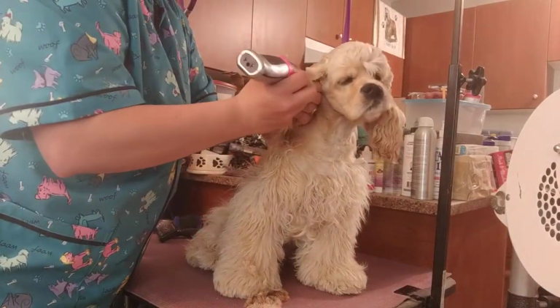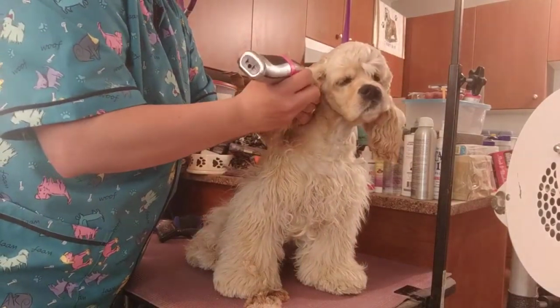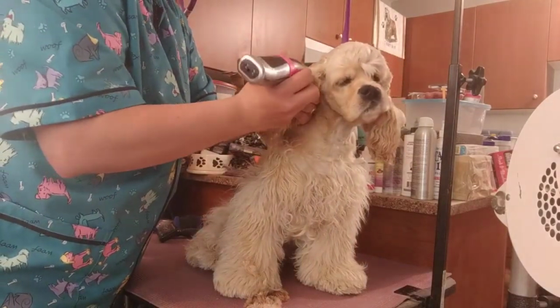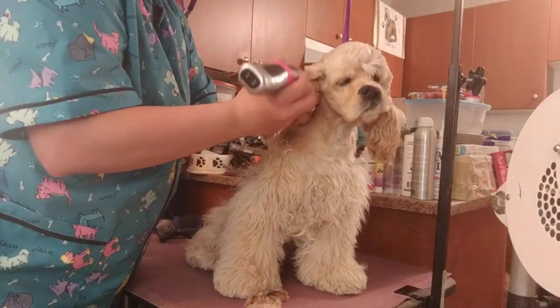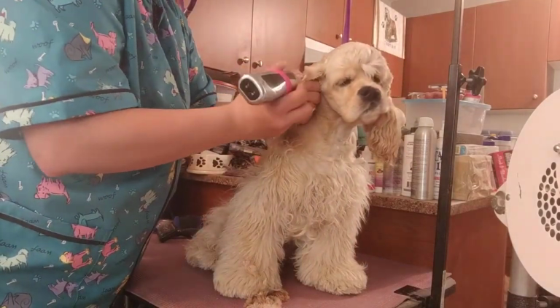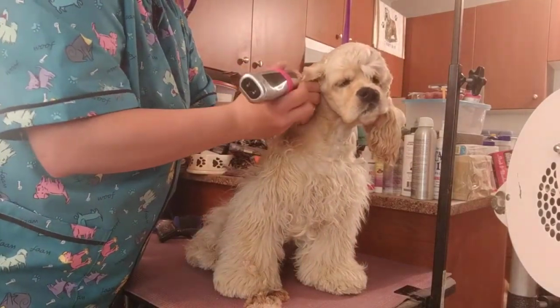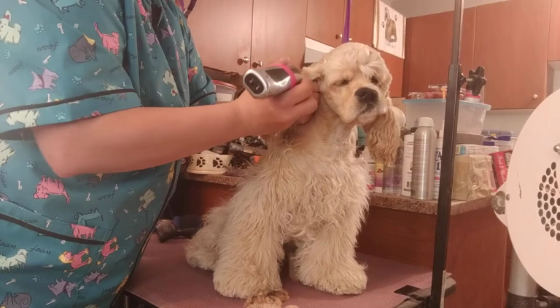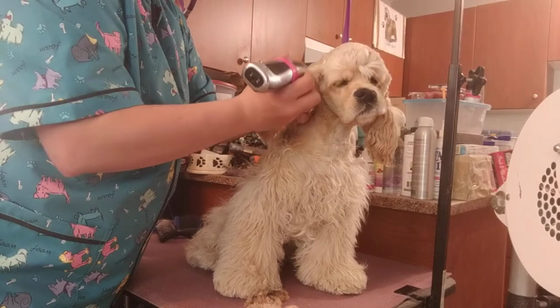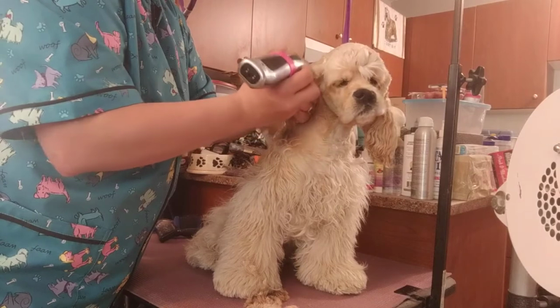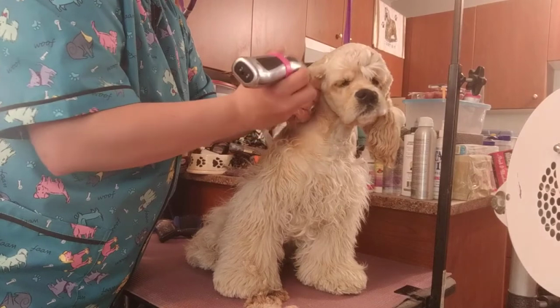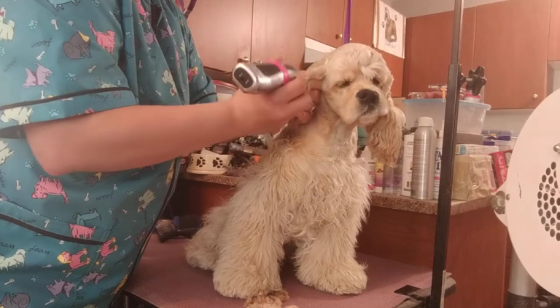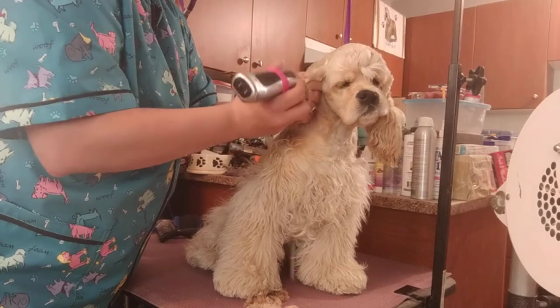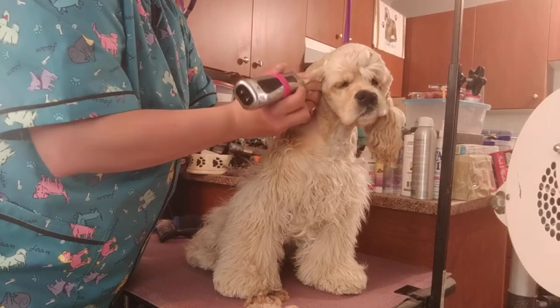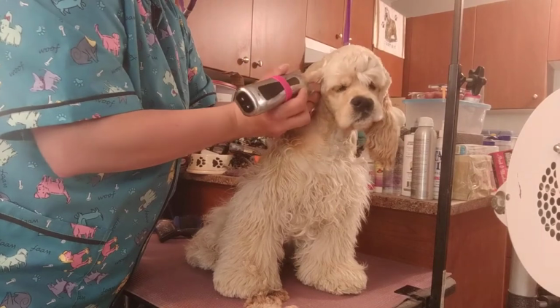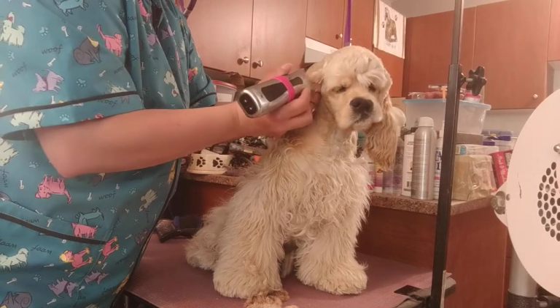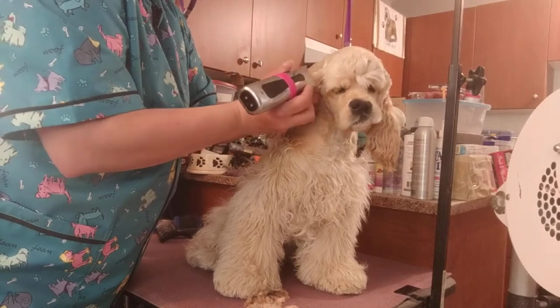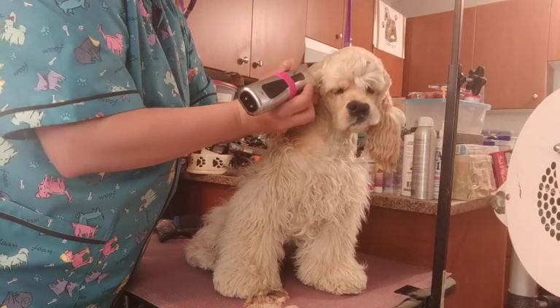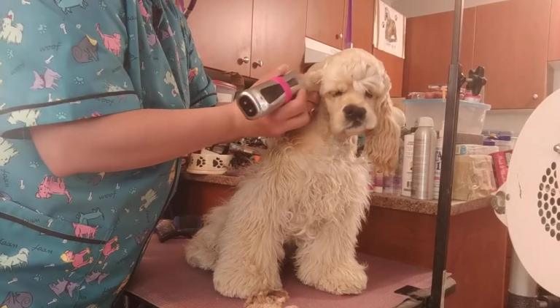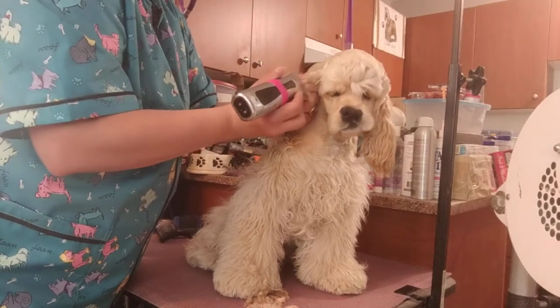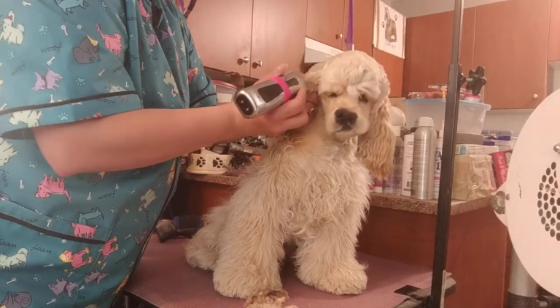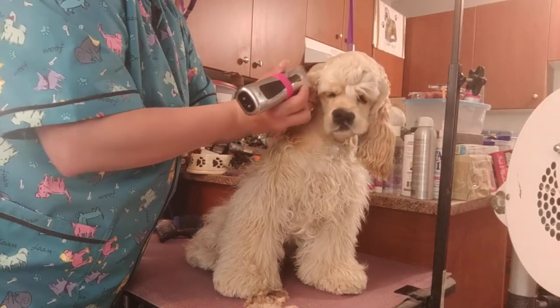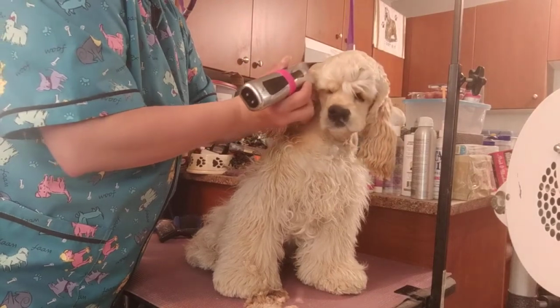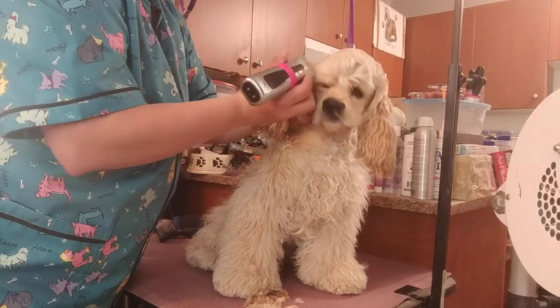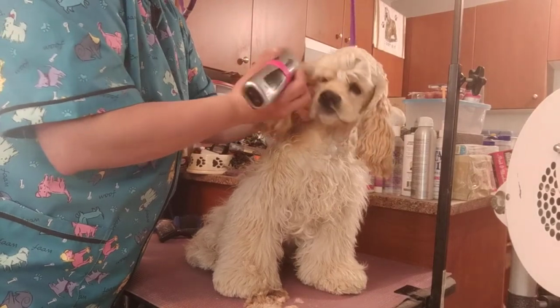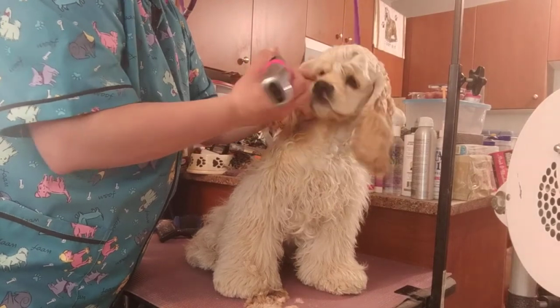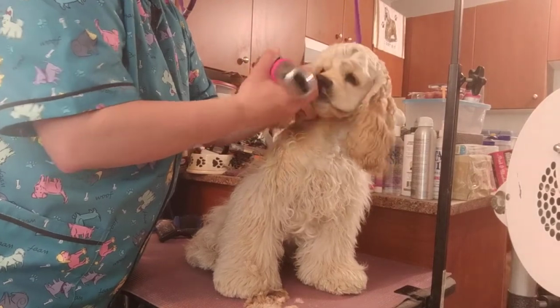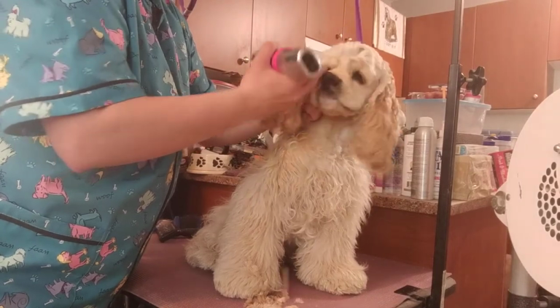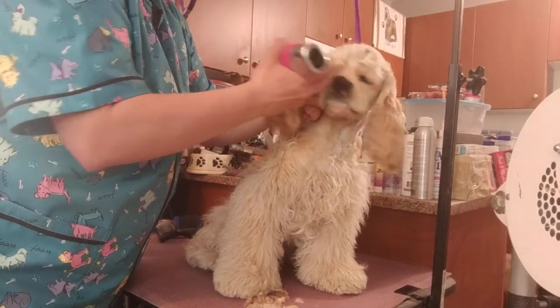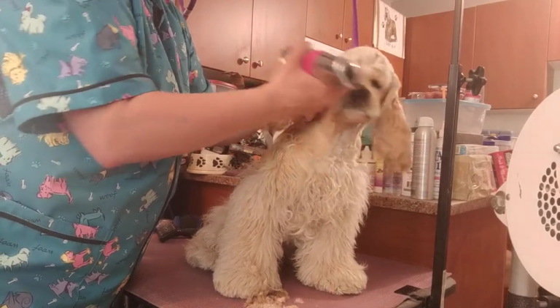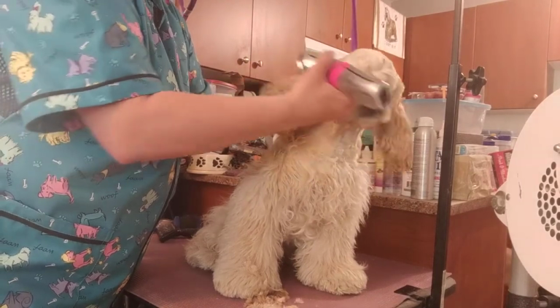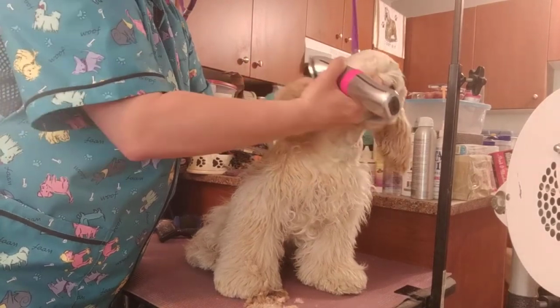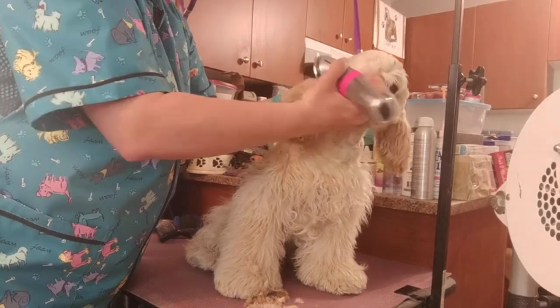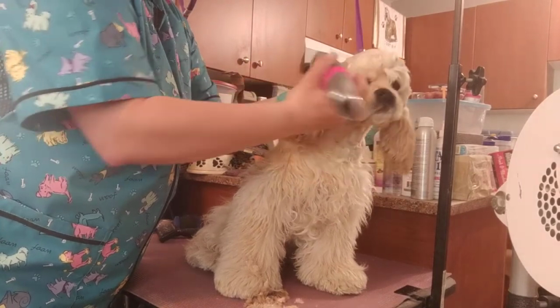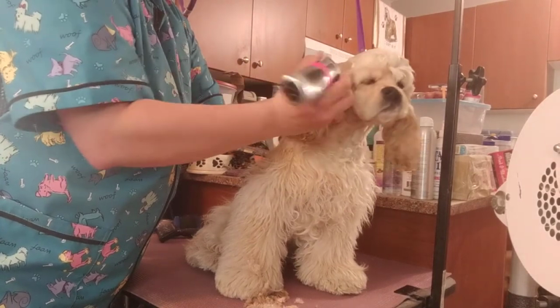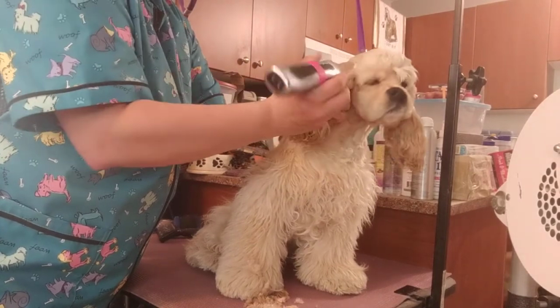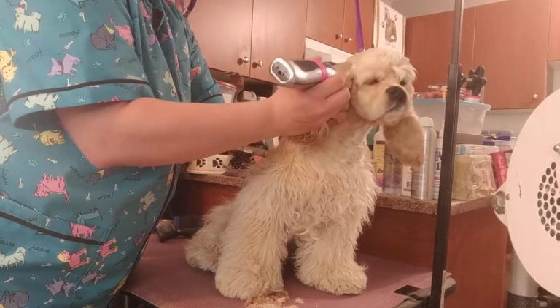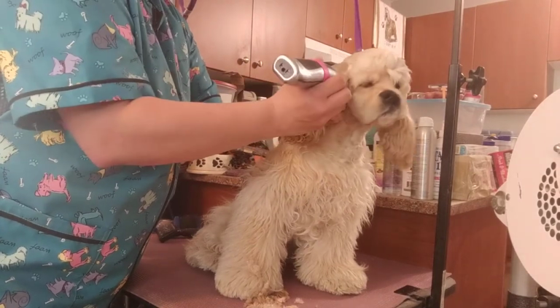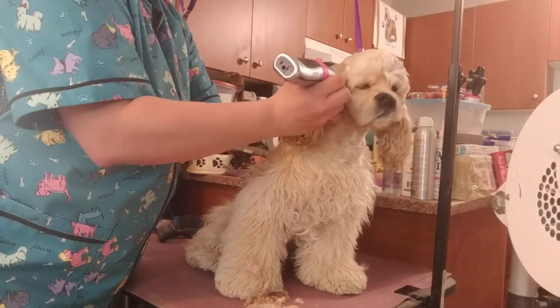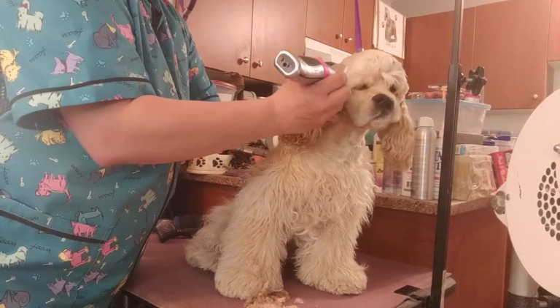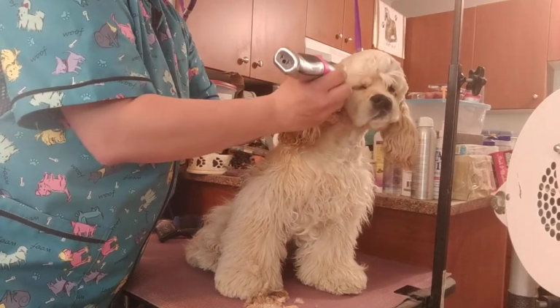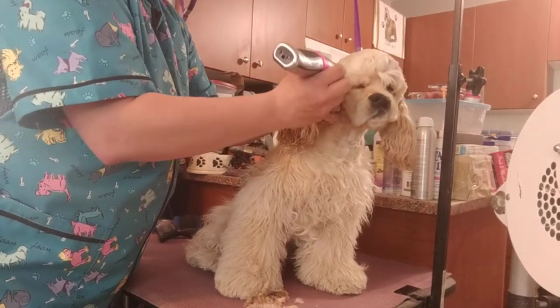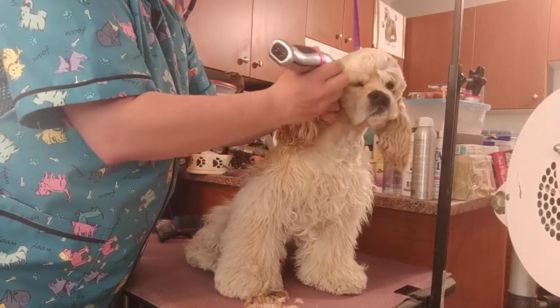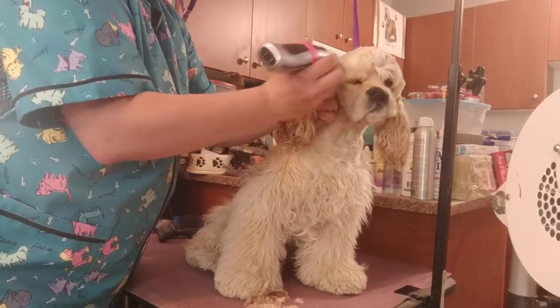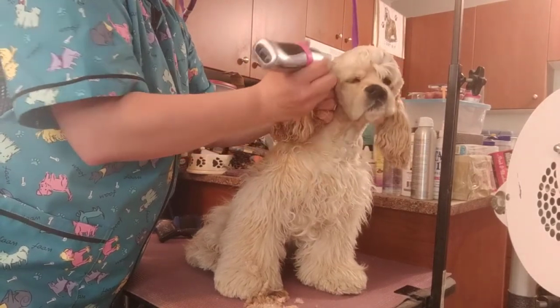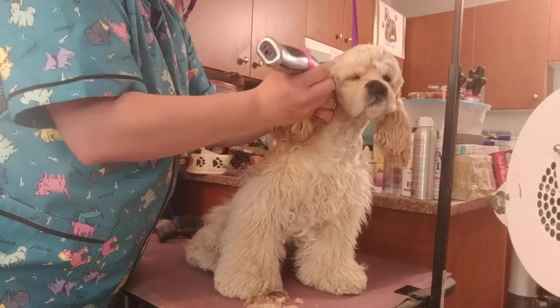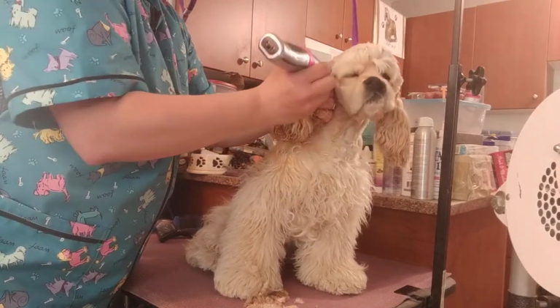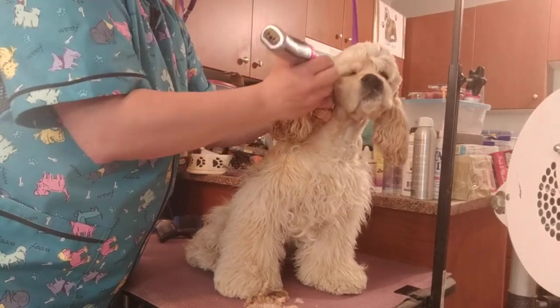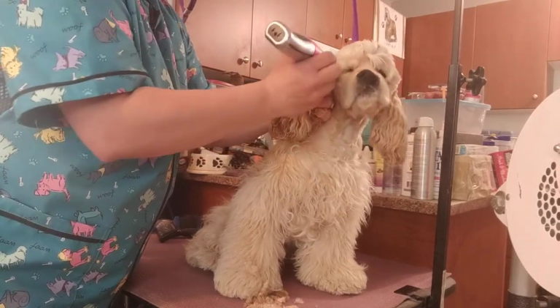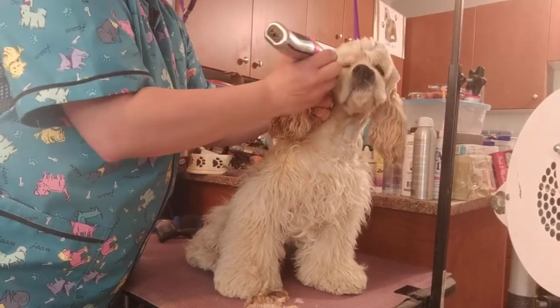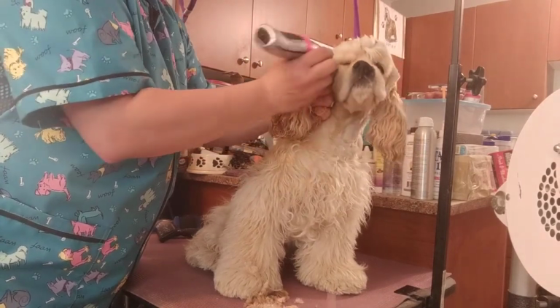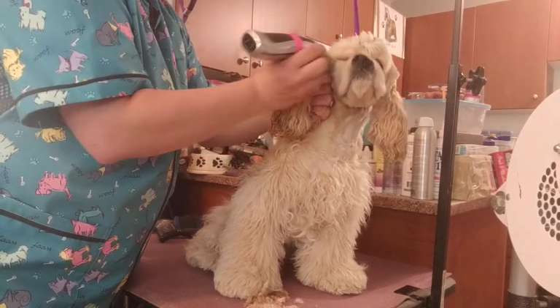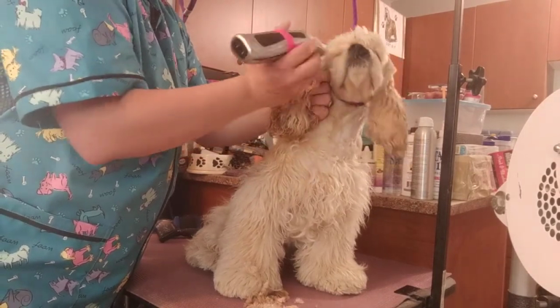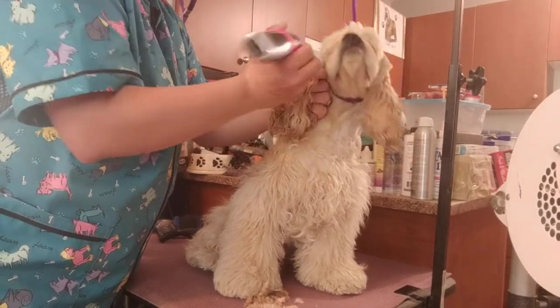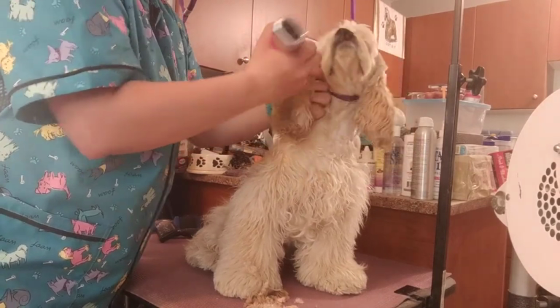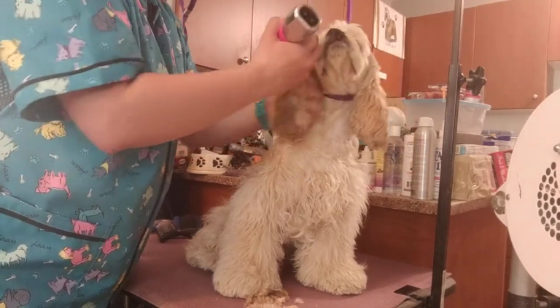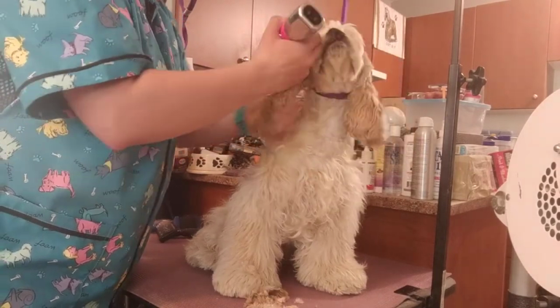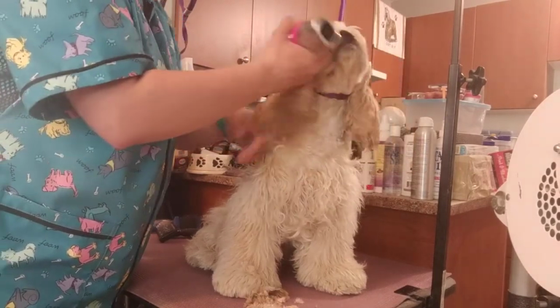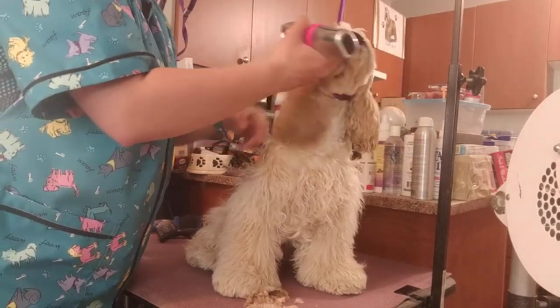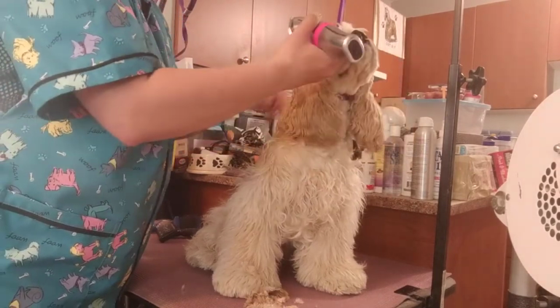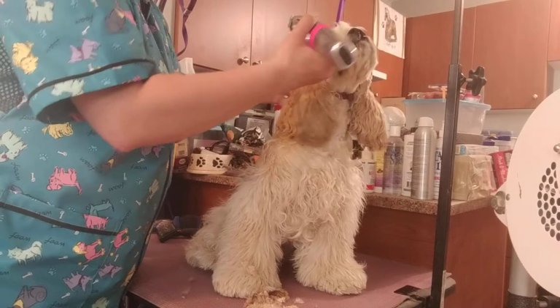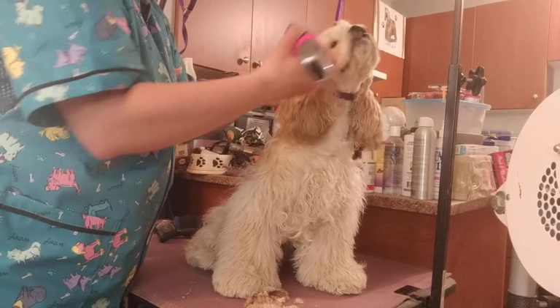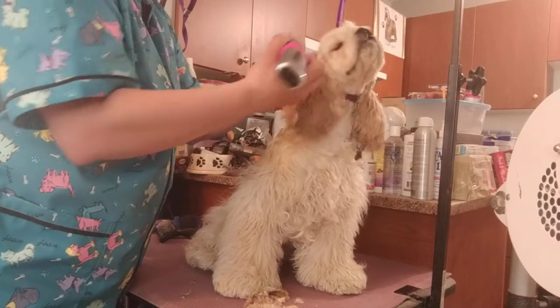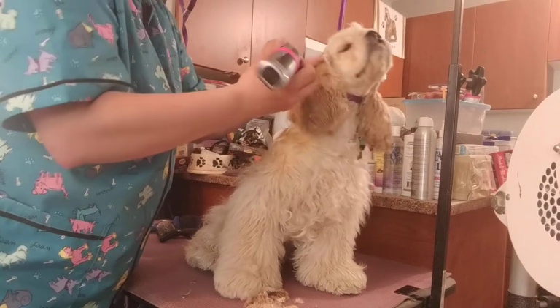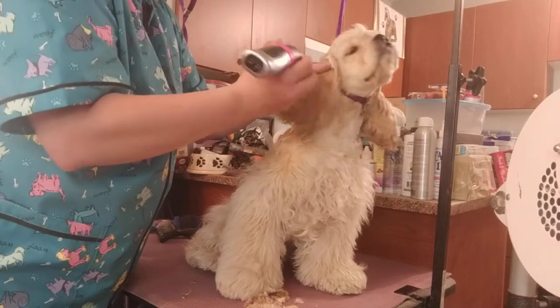Some groomers use scissors to trim the fronts of the ears. I use clippers.